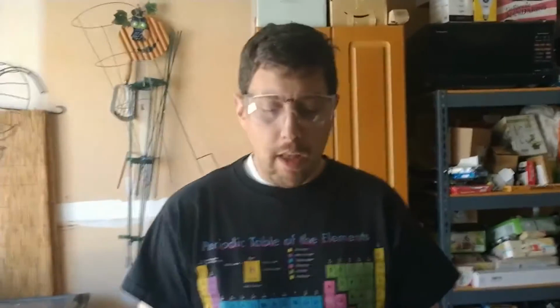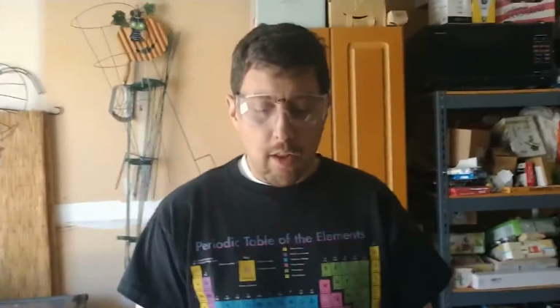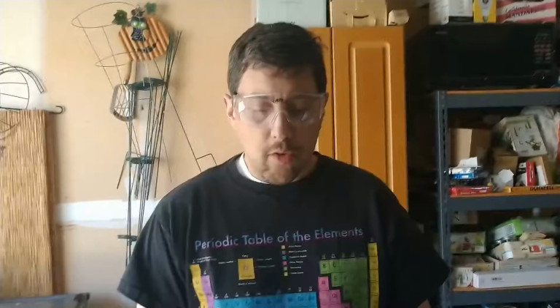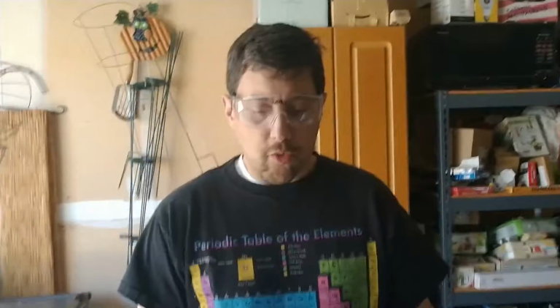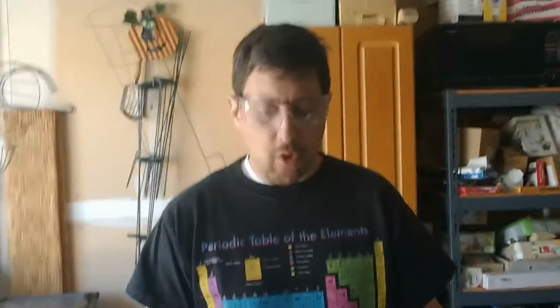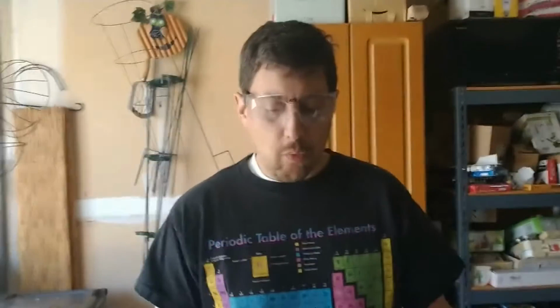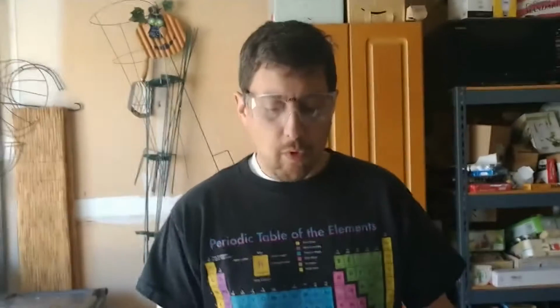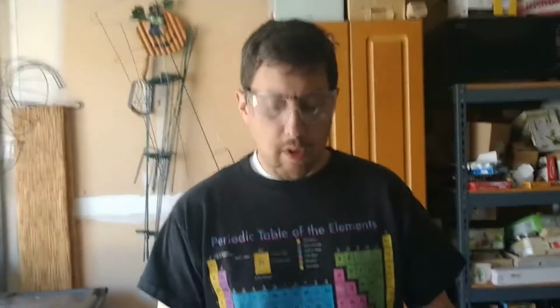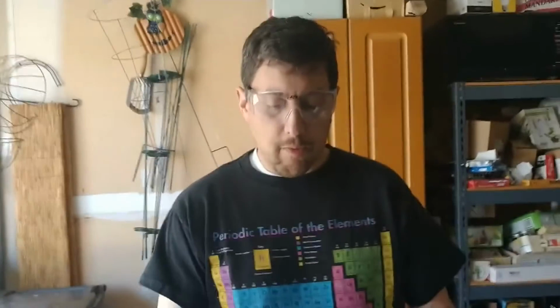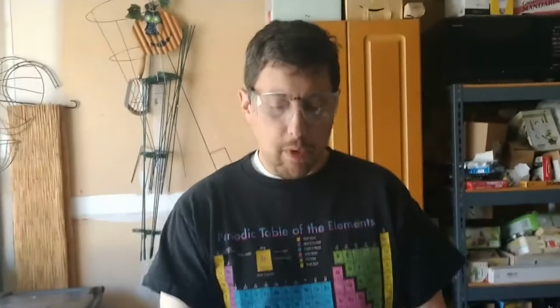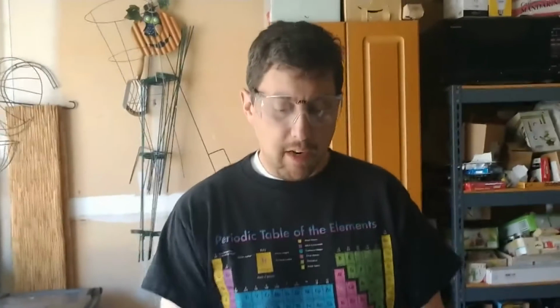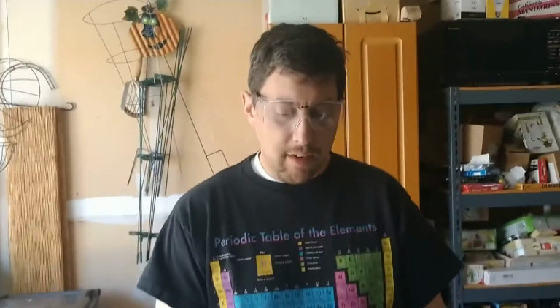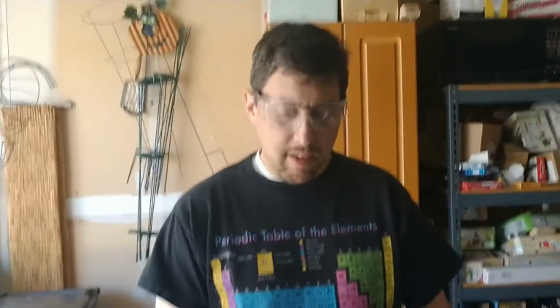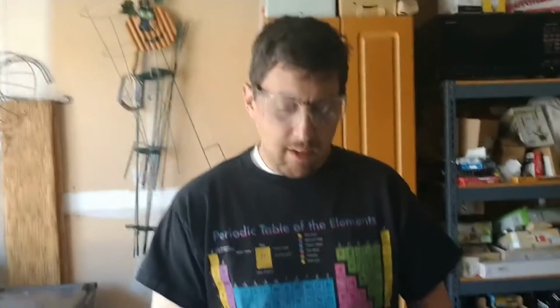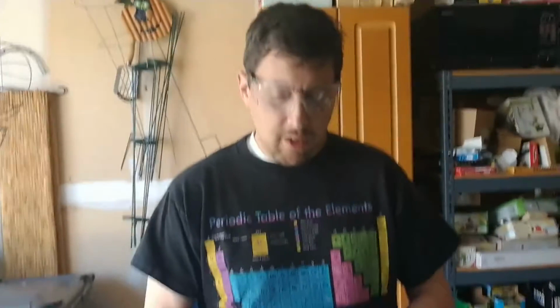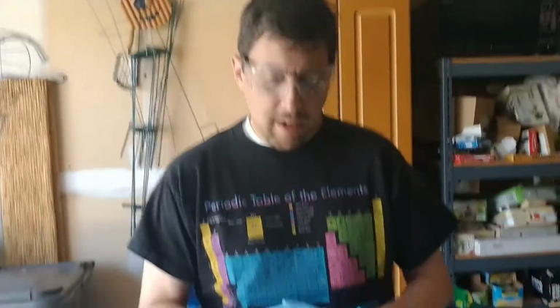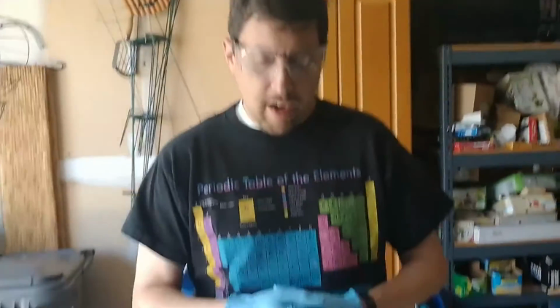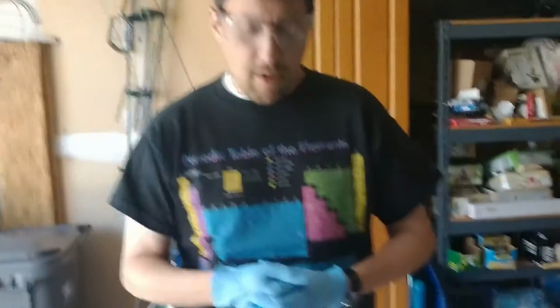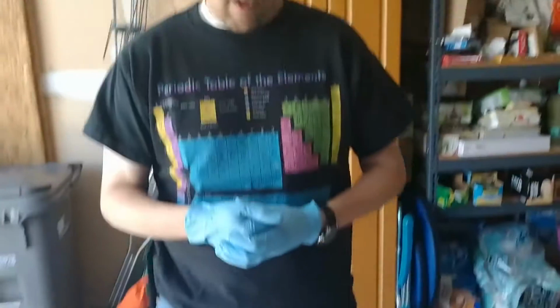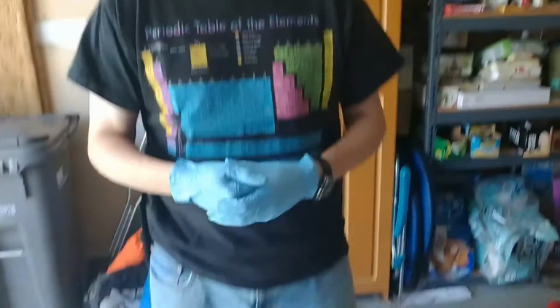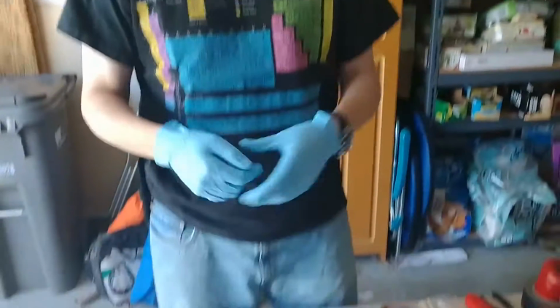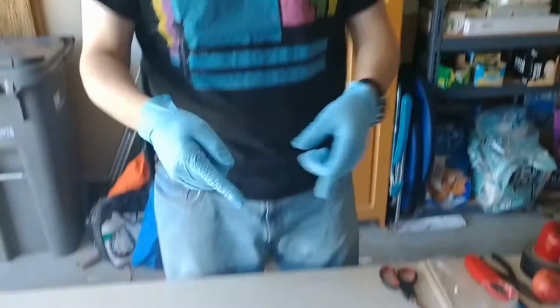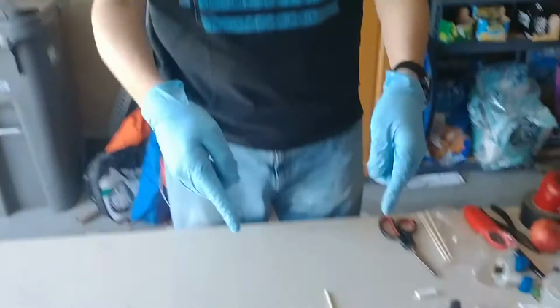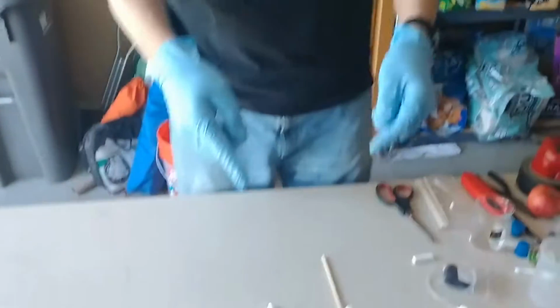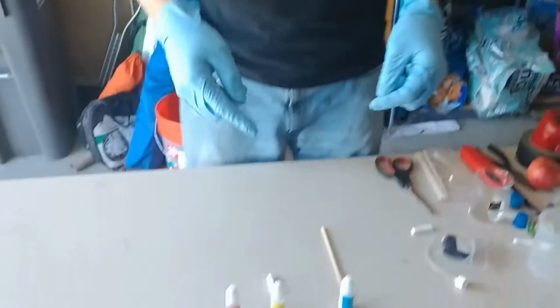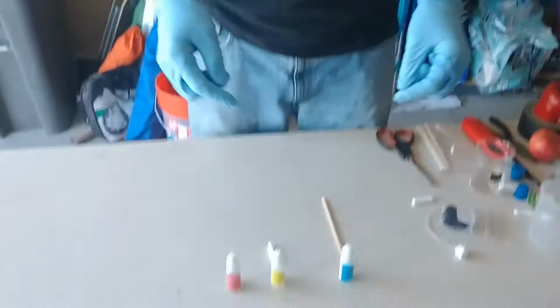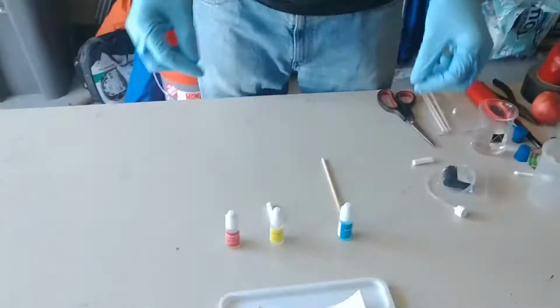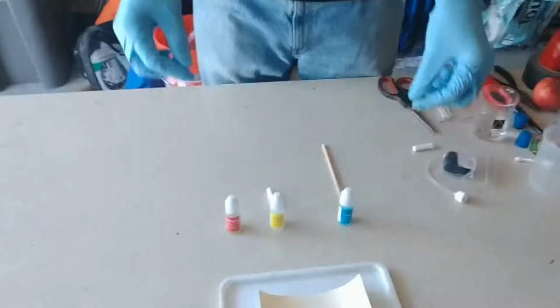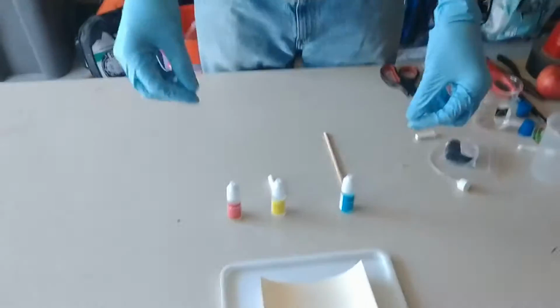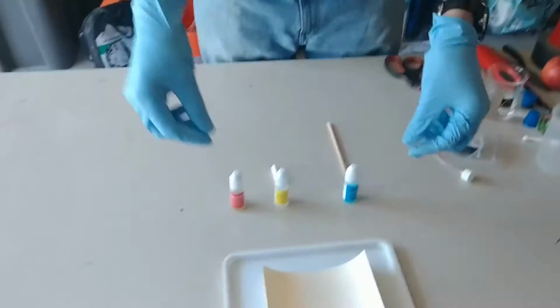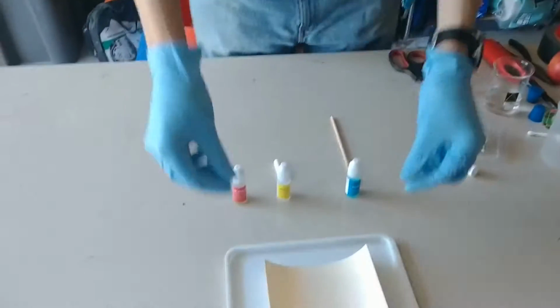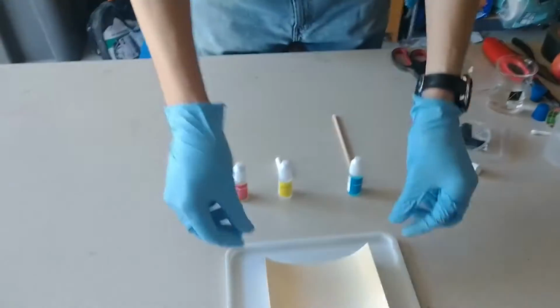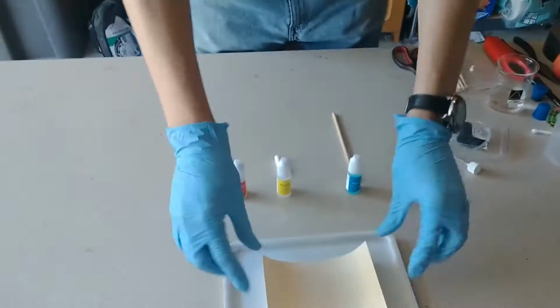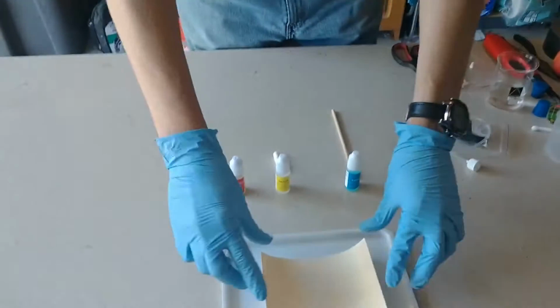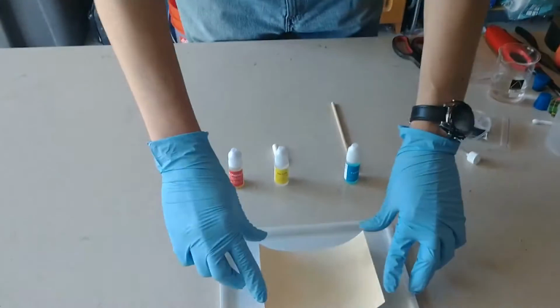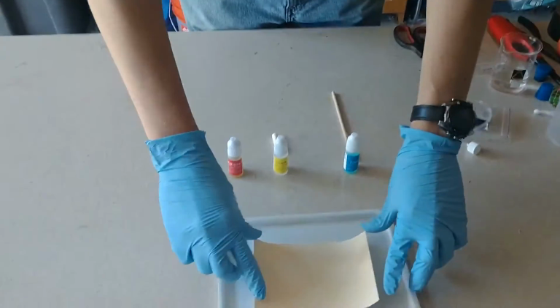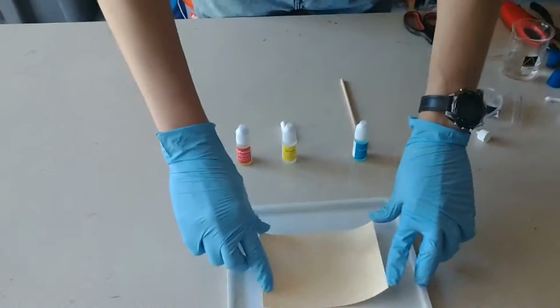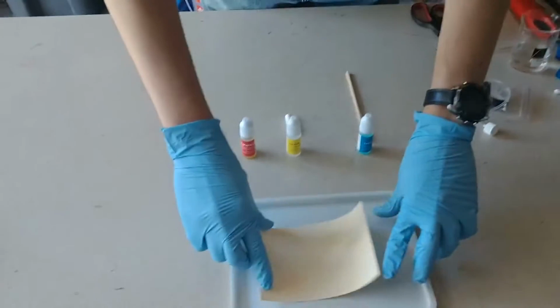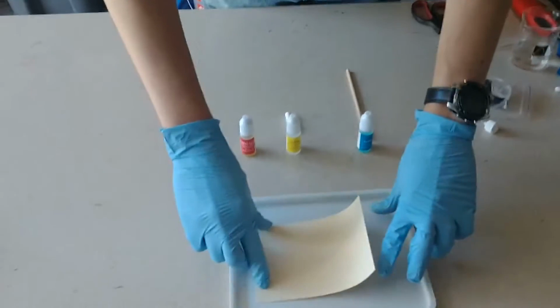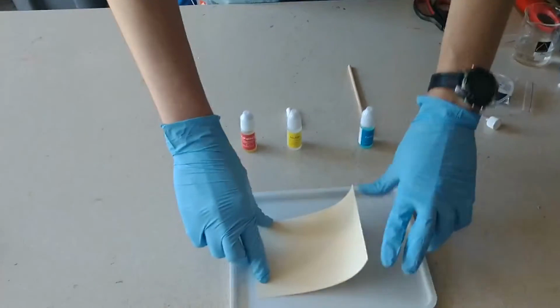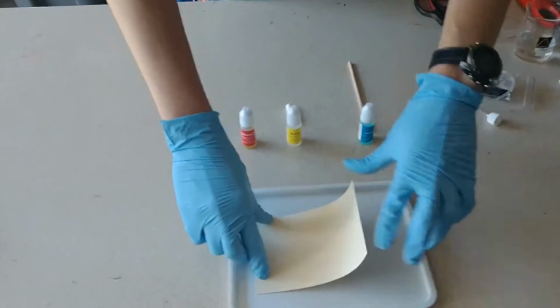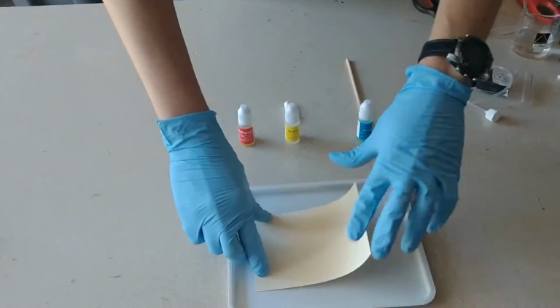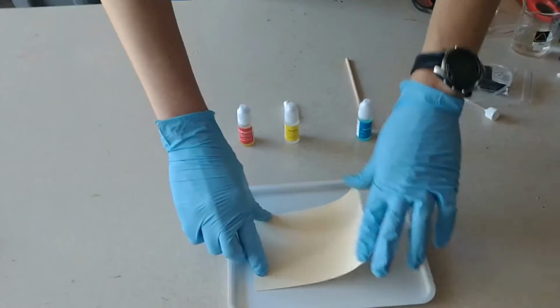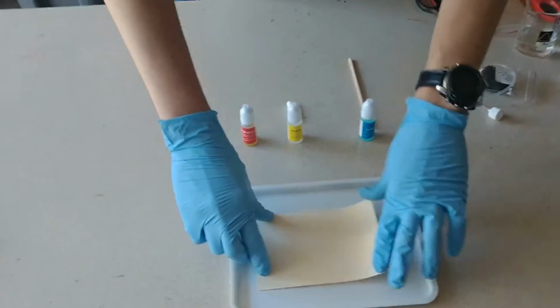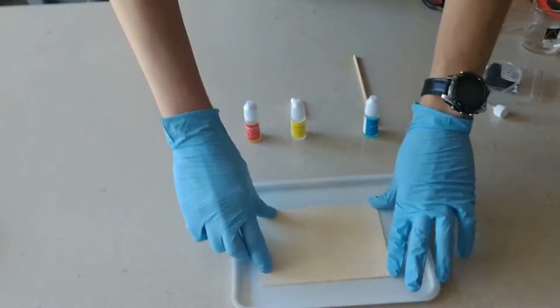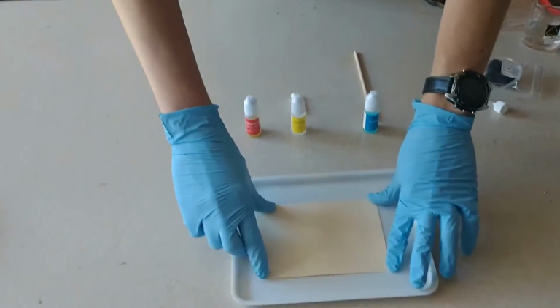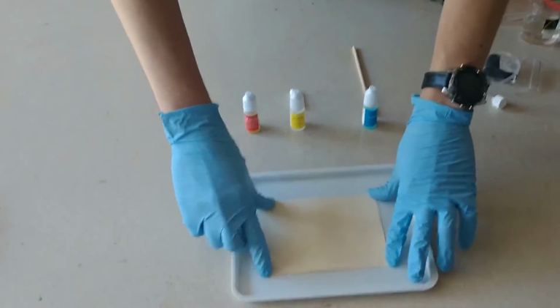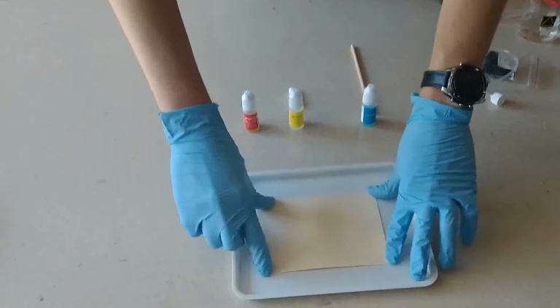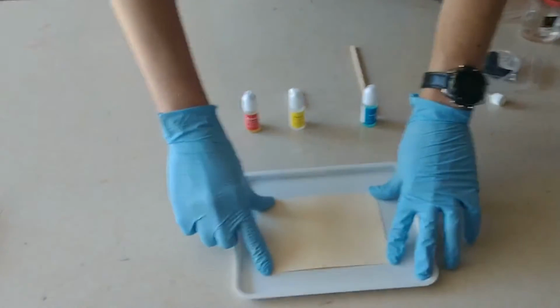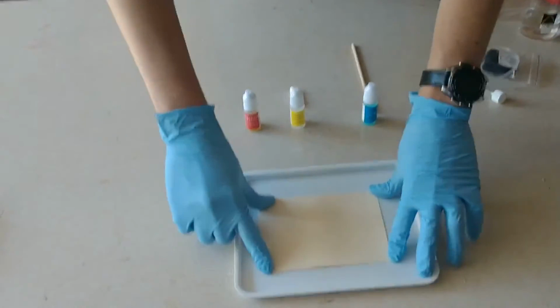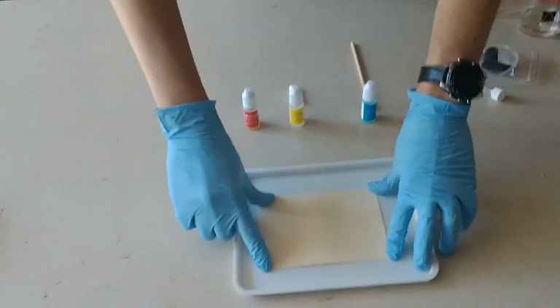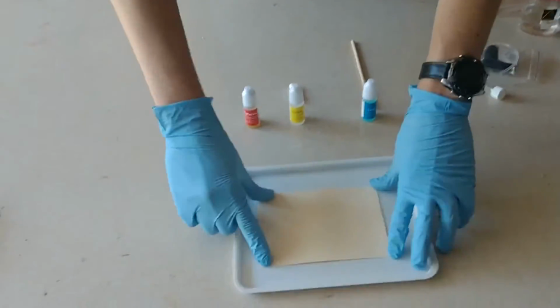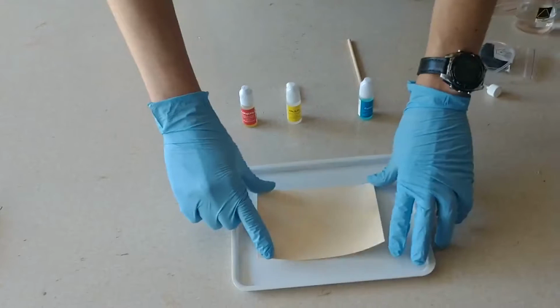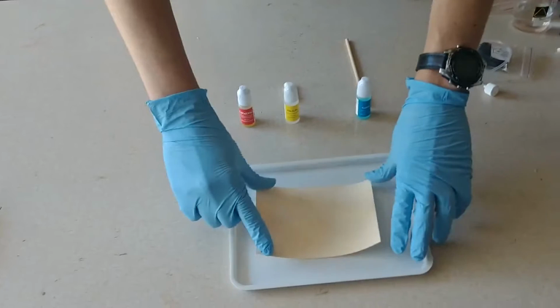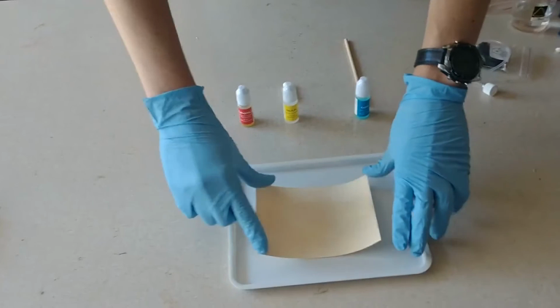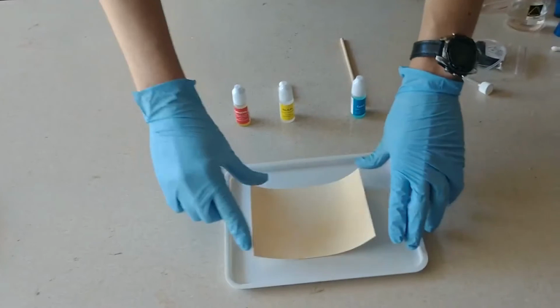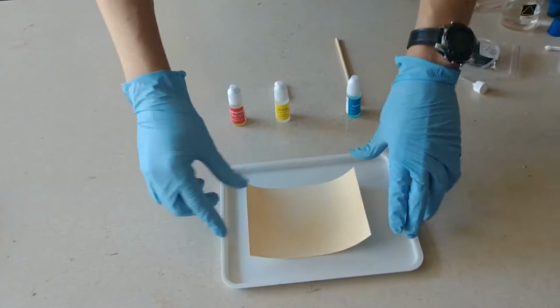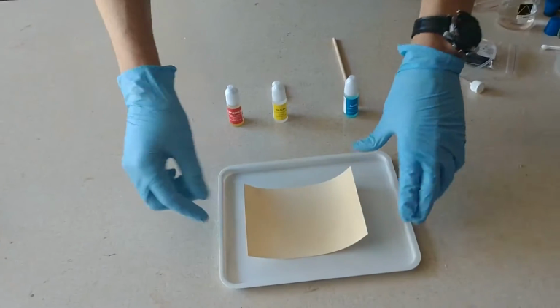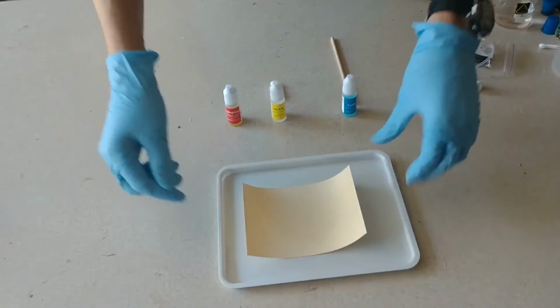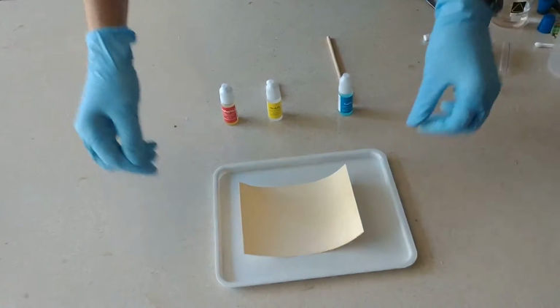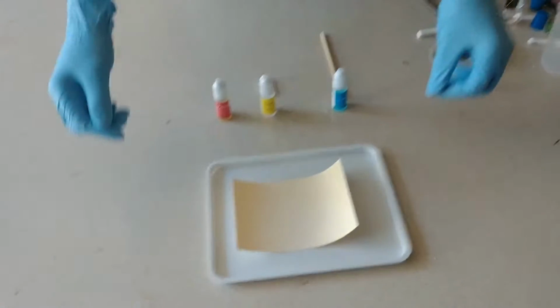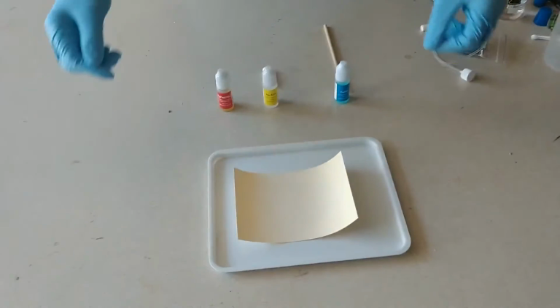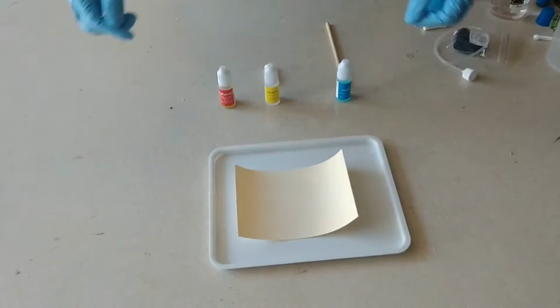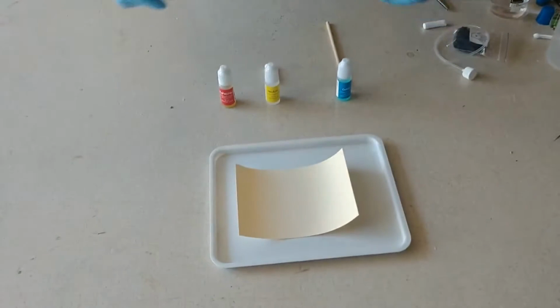So if we can take a look down here, we have a piece of paper here that, for whatever reason, is curling up.